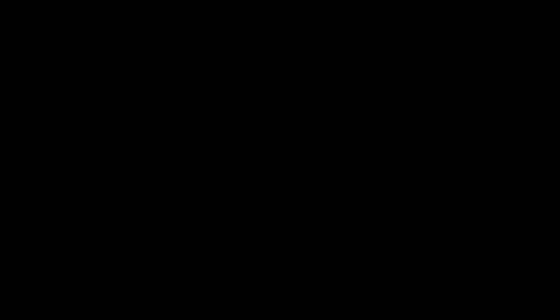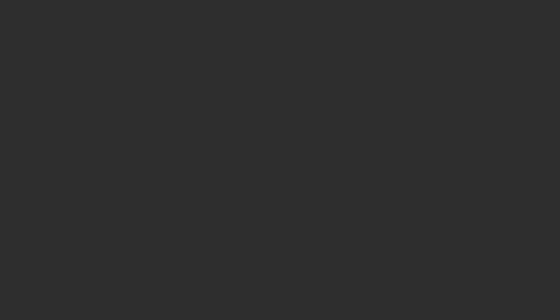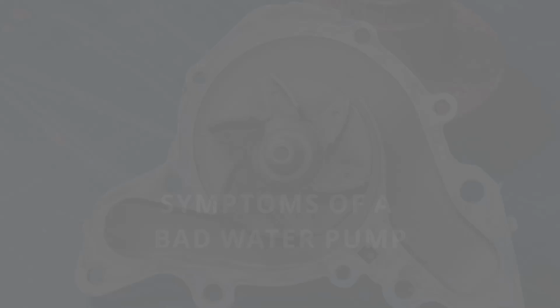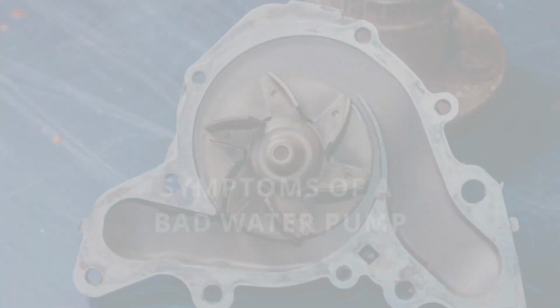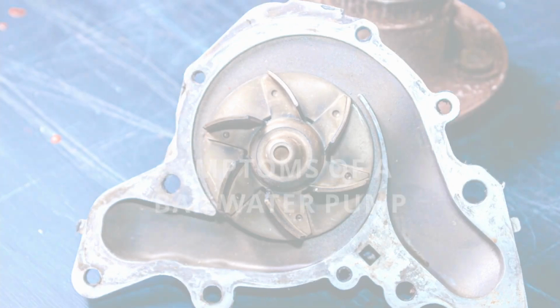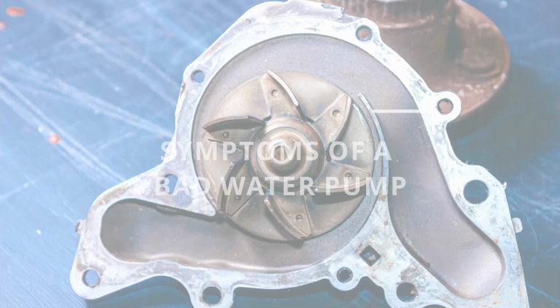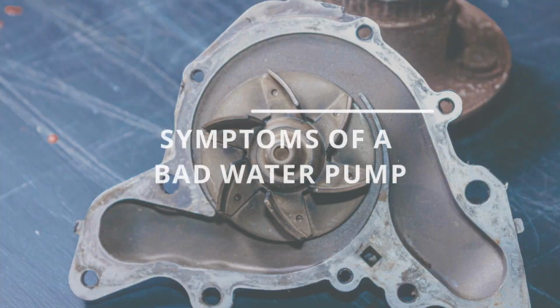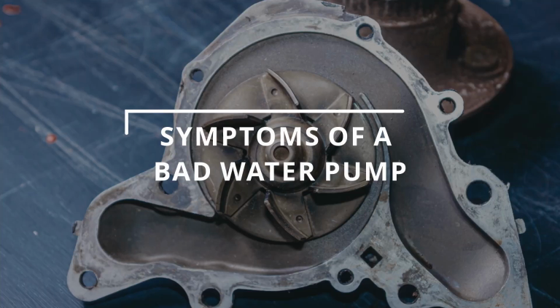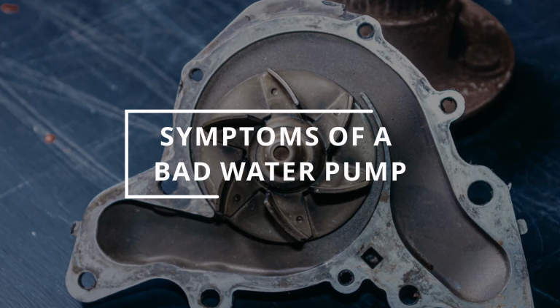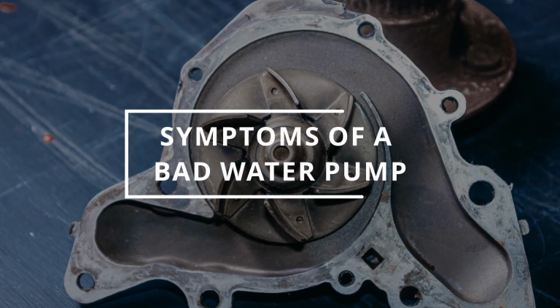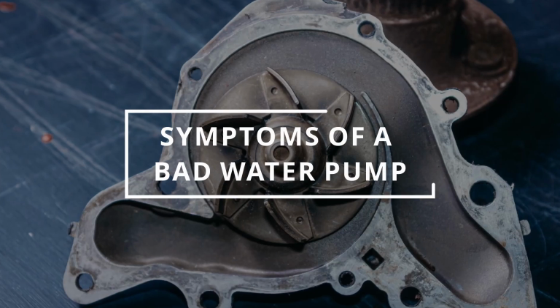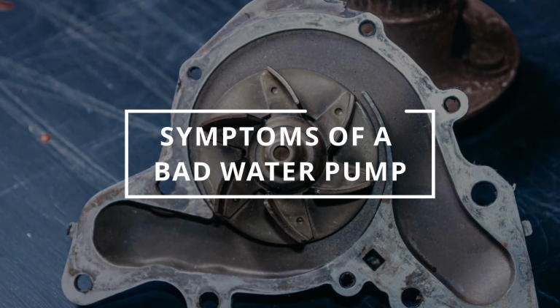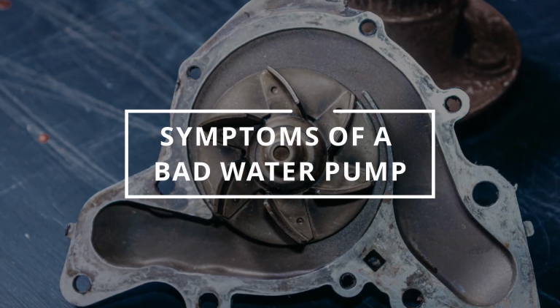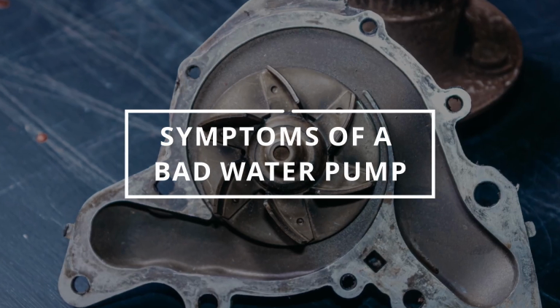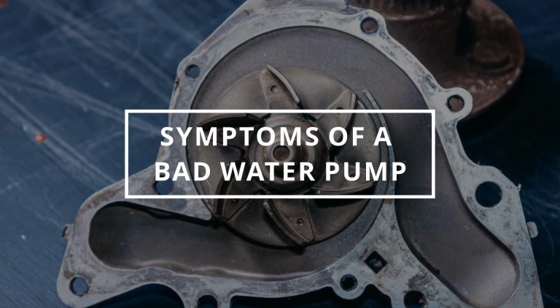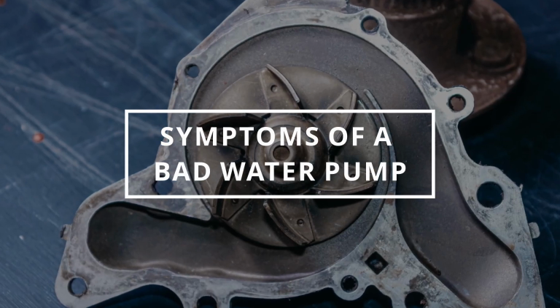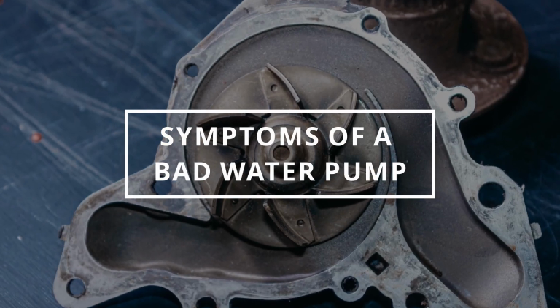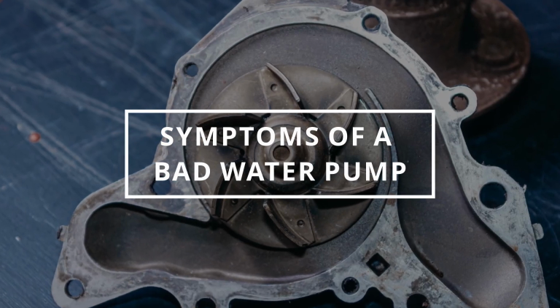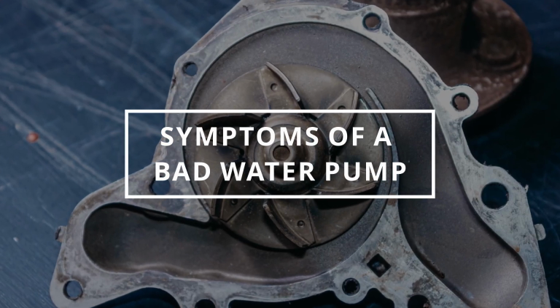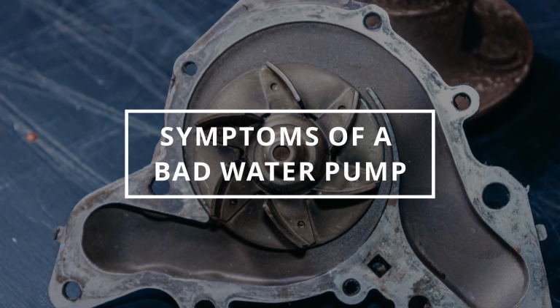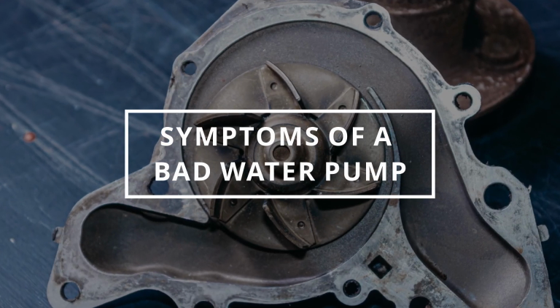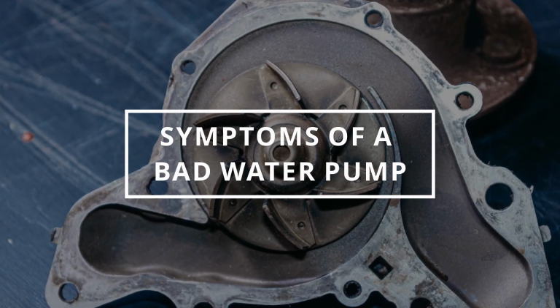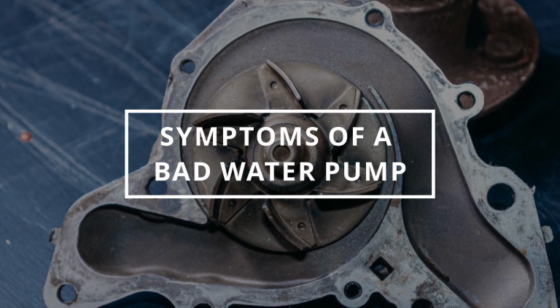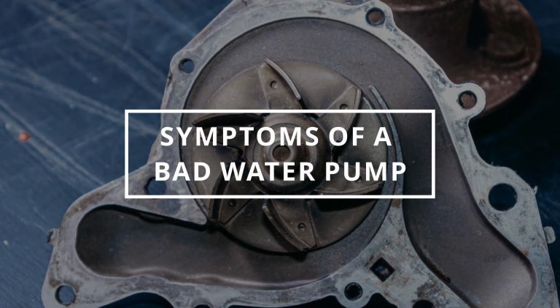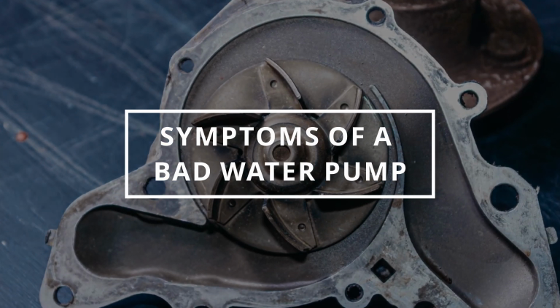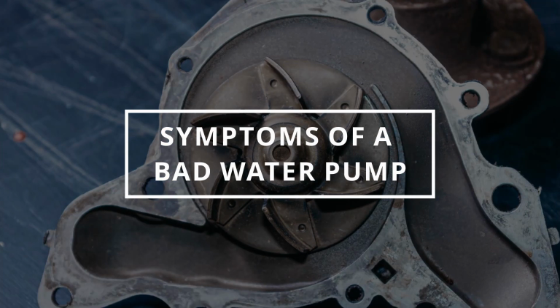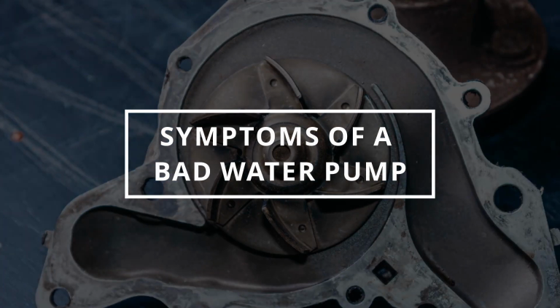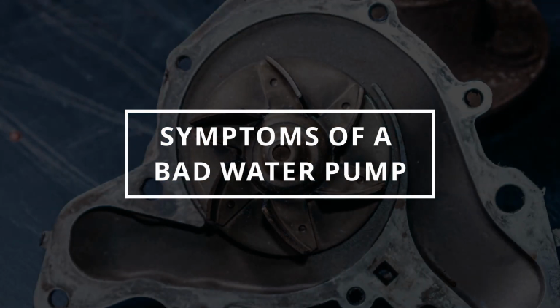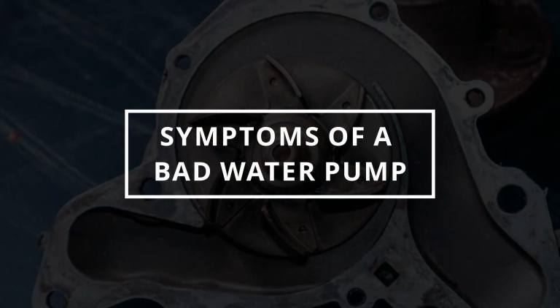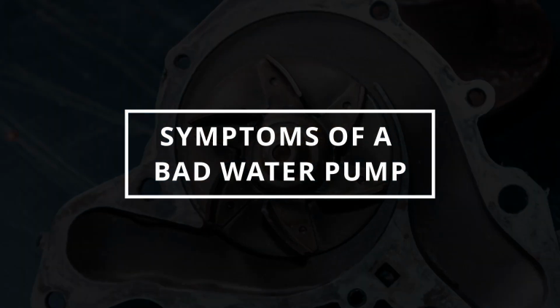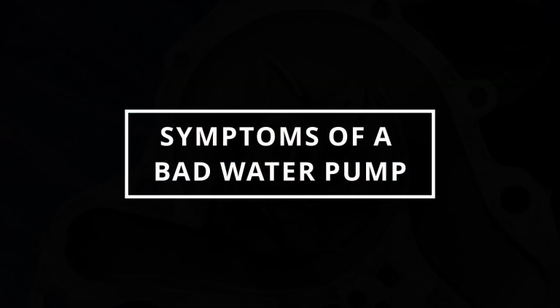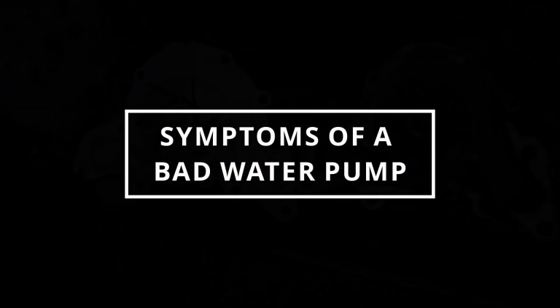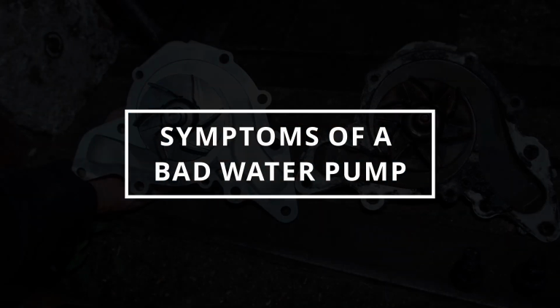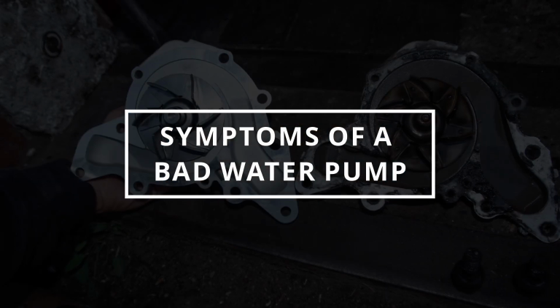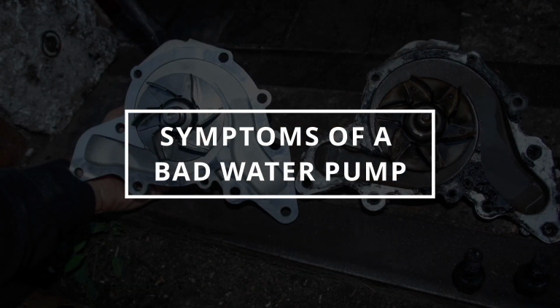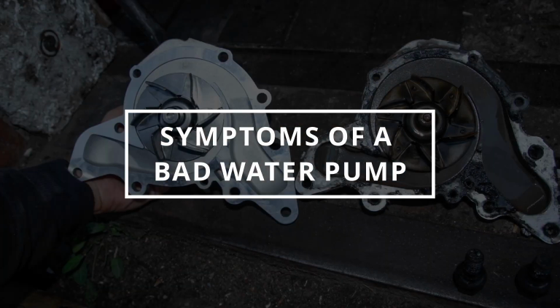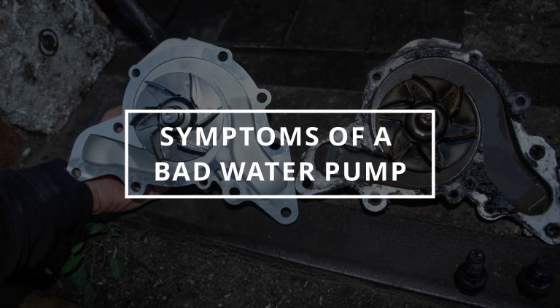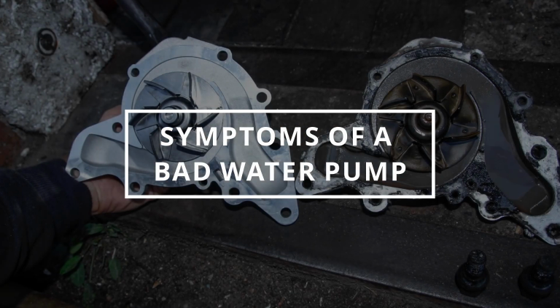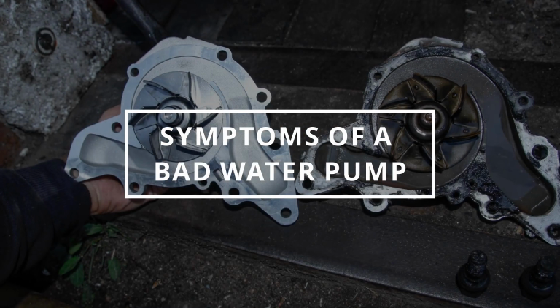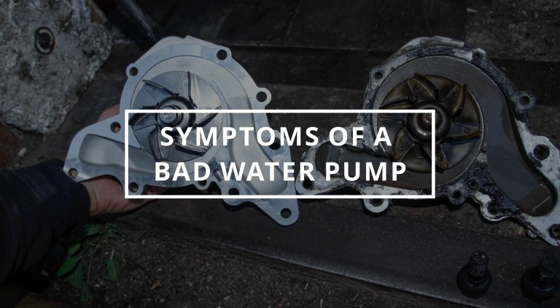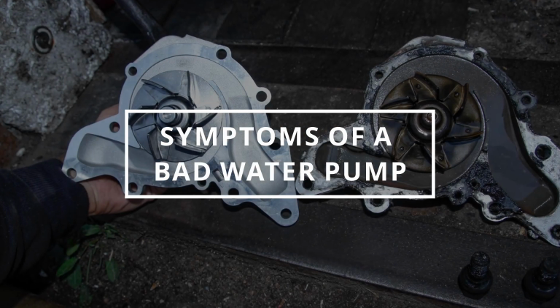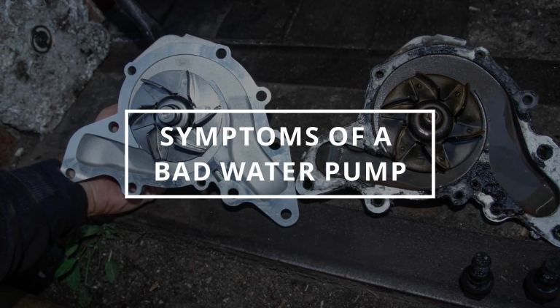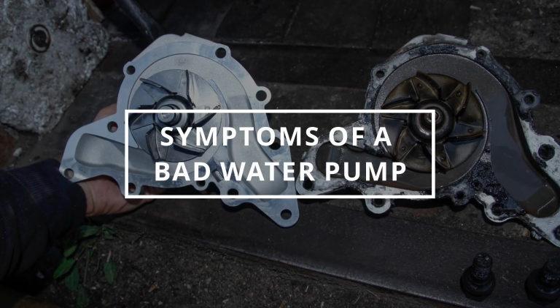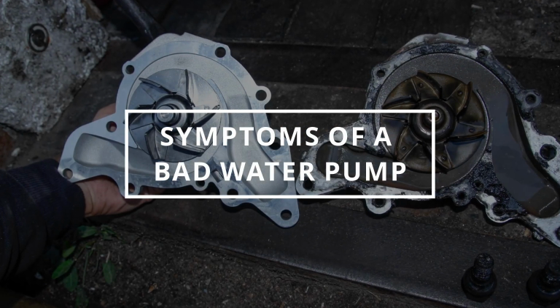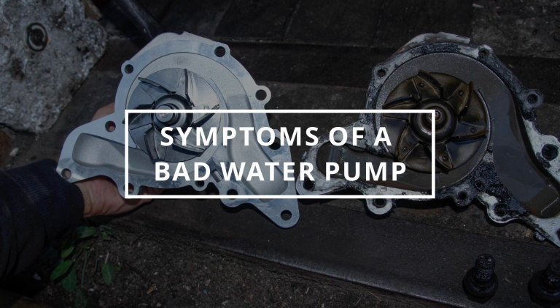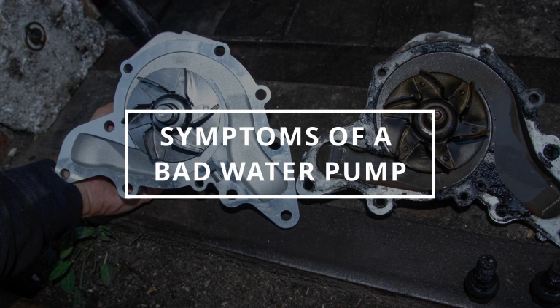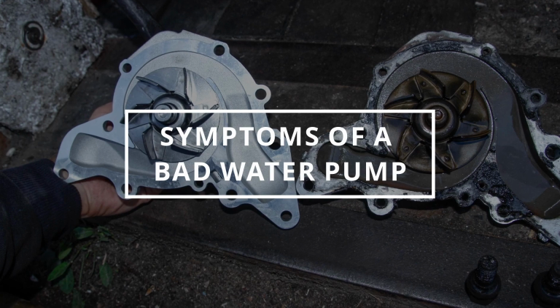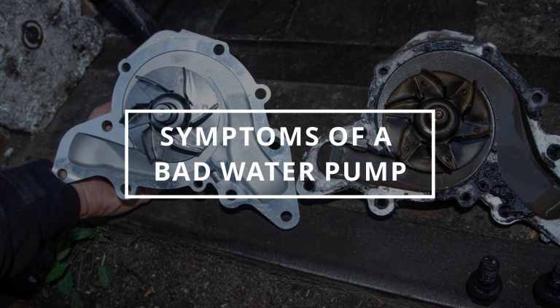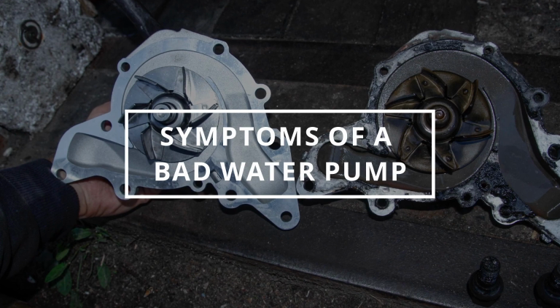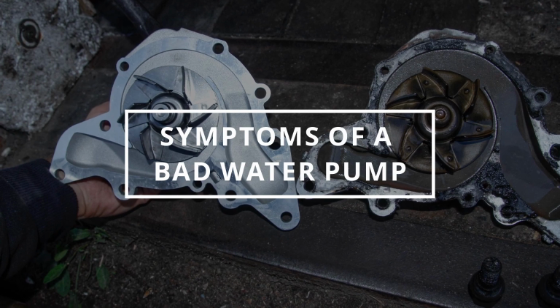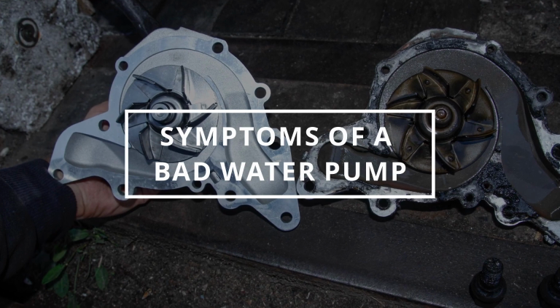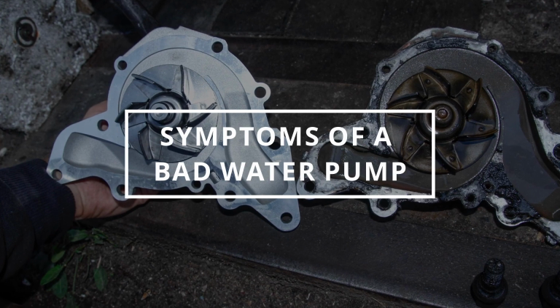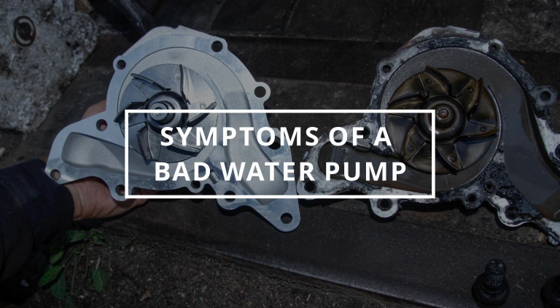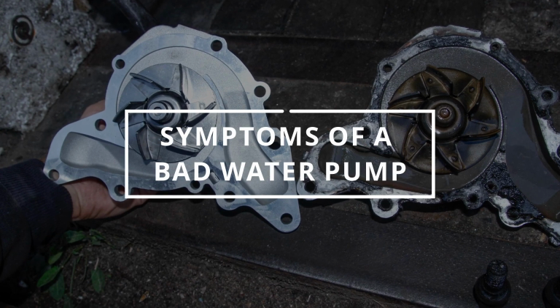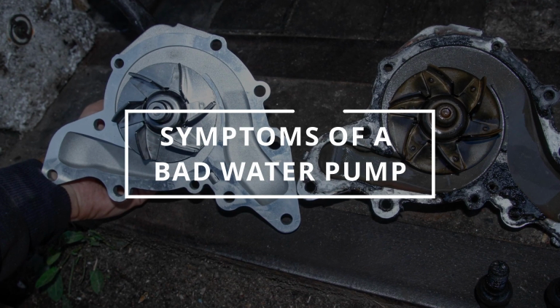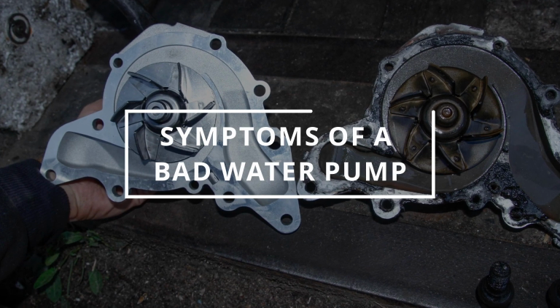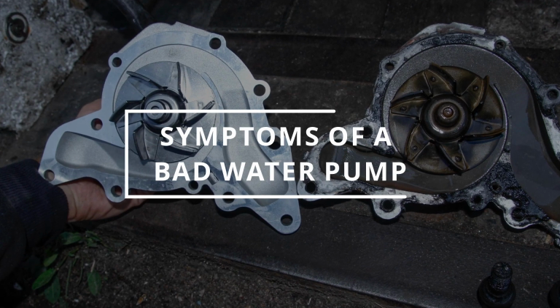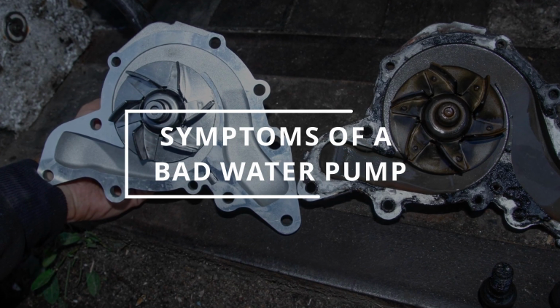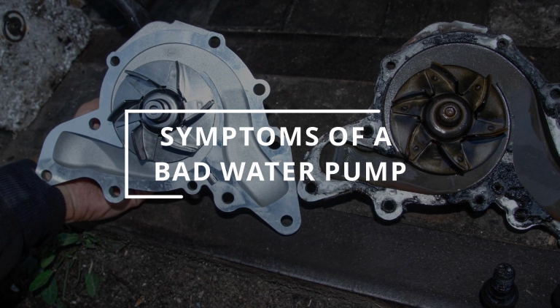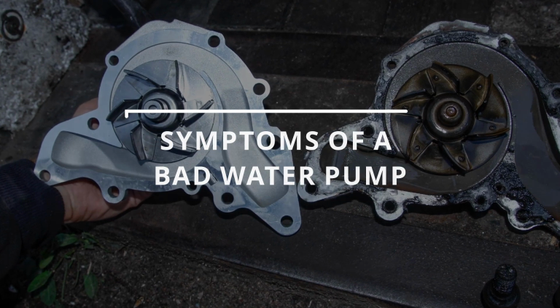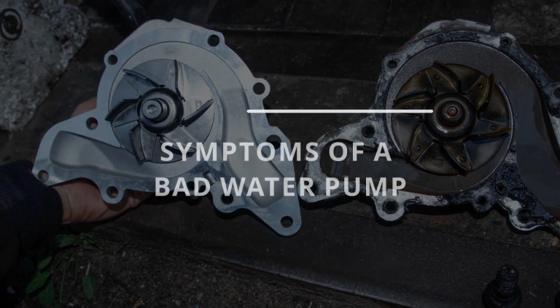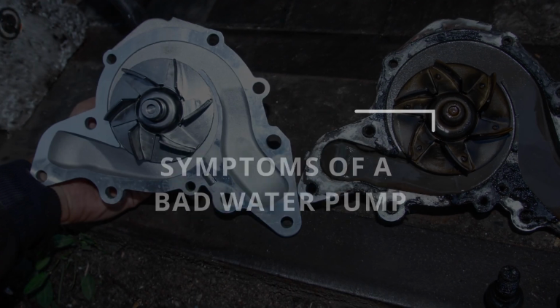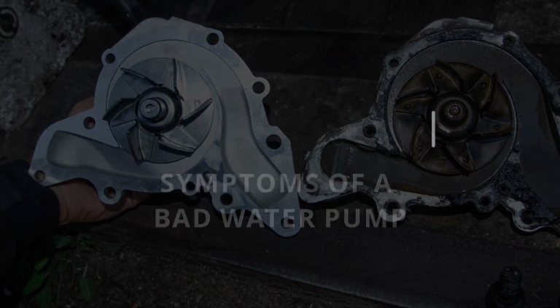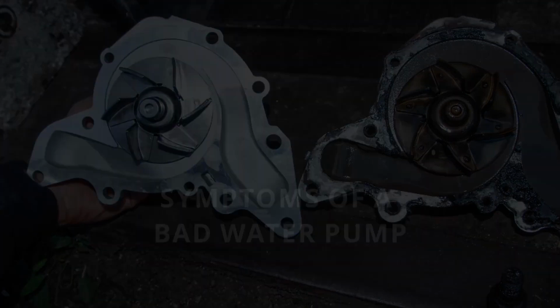I hope you guys all conquered the day. Easy Autofix here, and today we're gonna learn symptoms of a bad water pump.